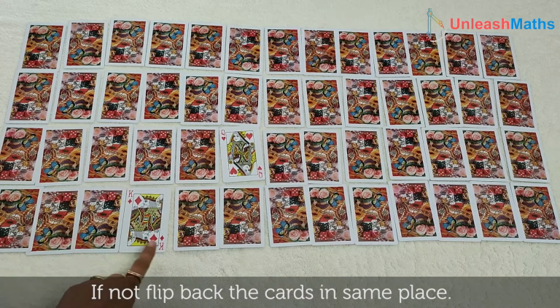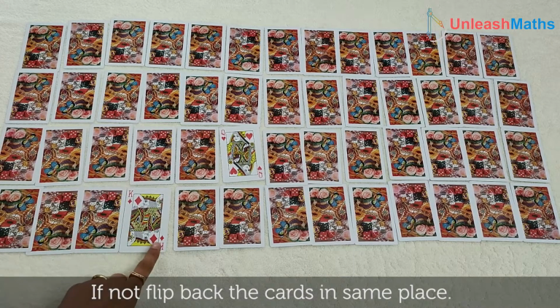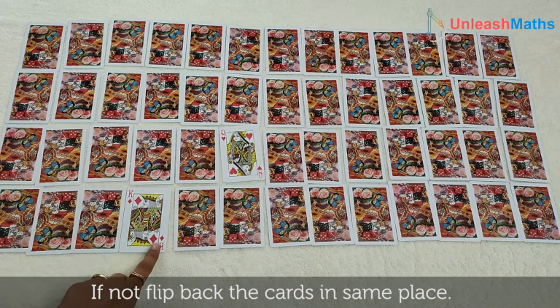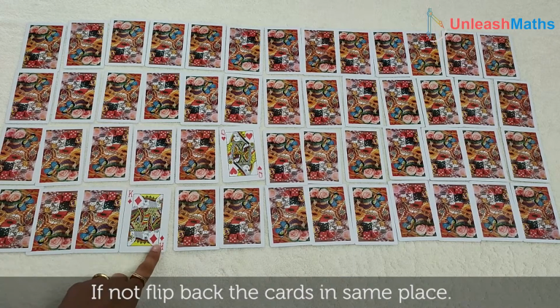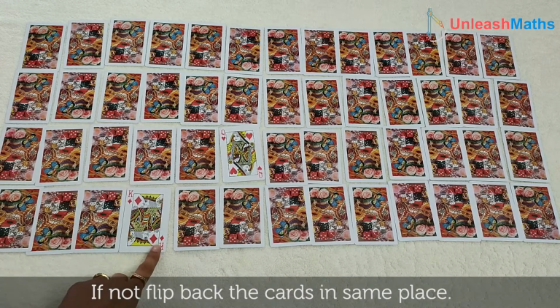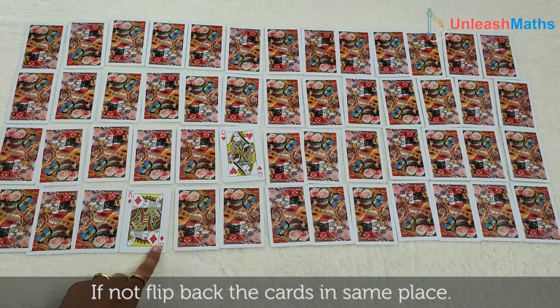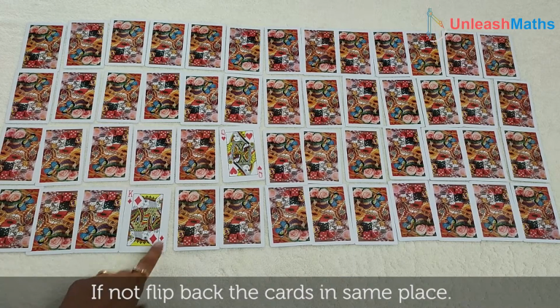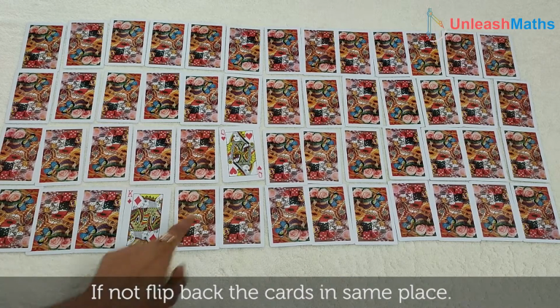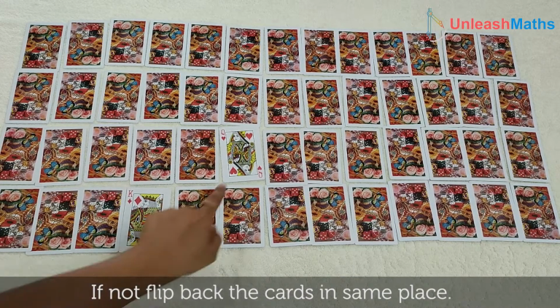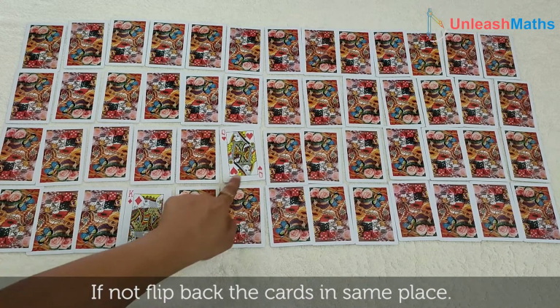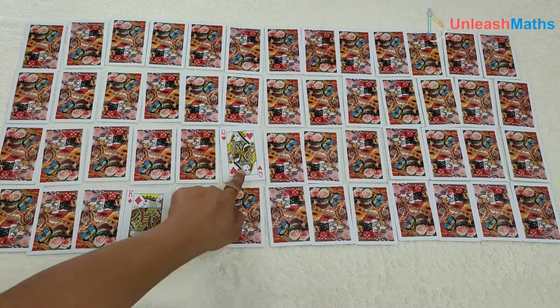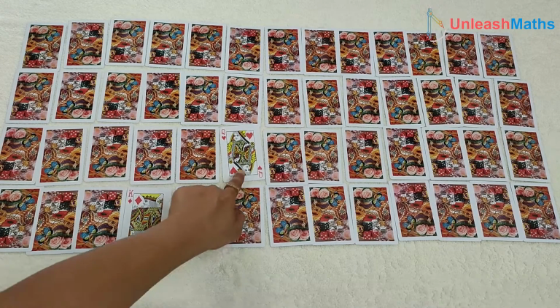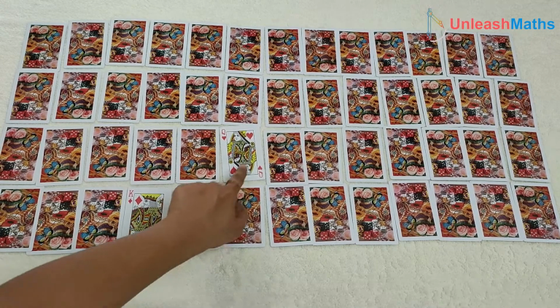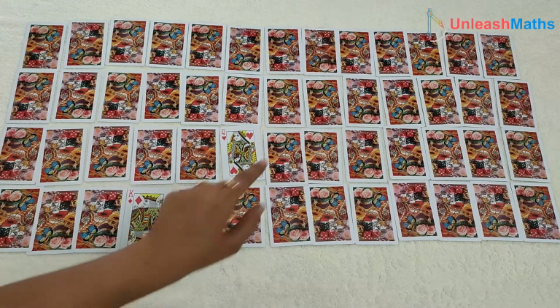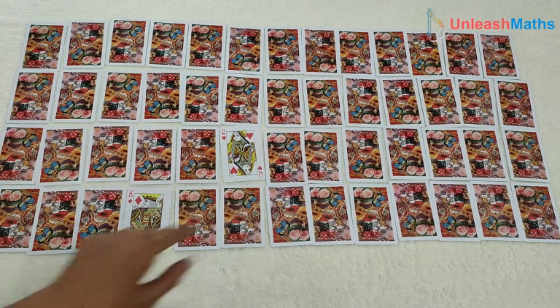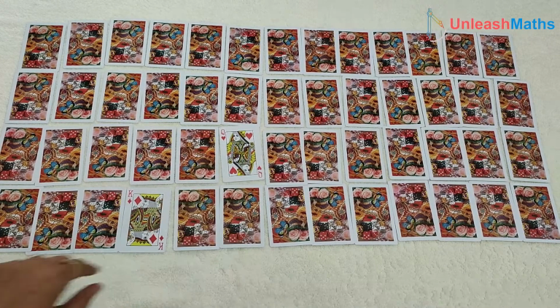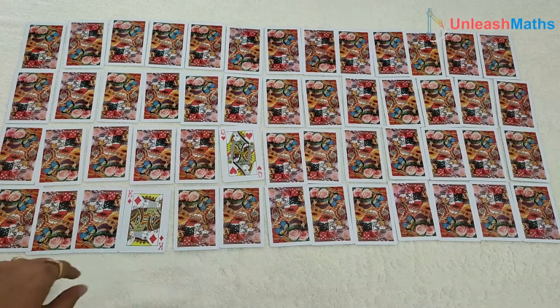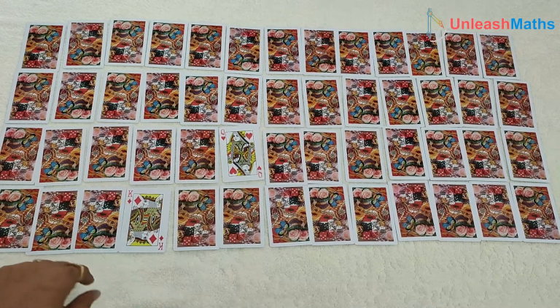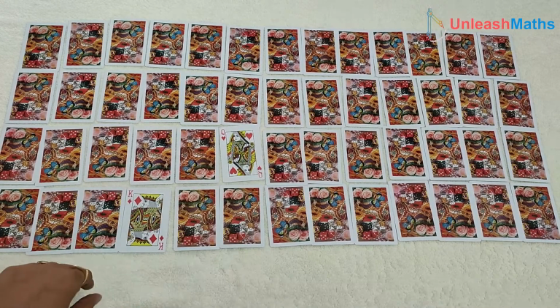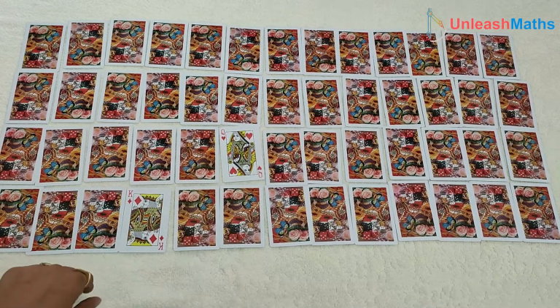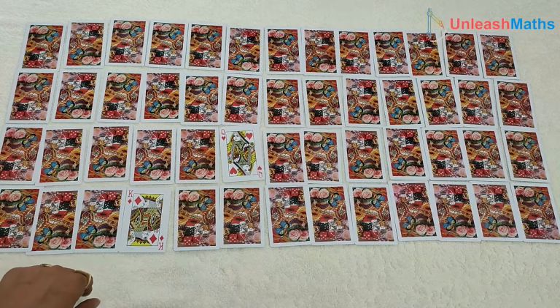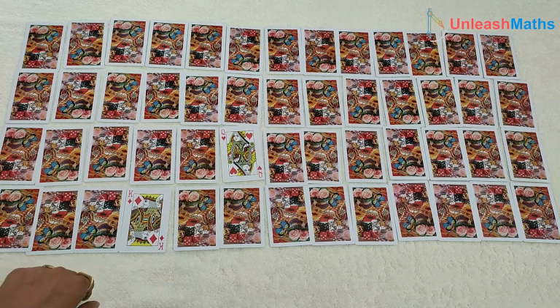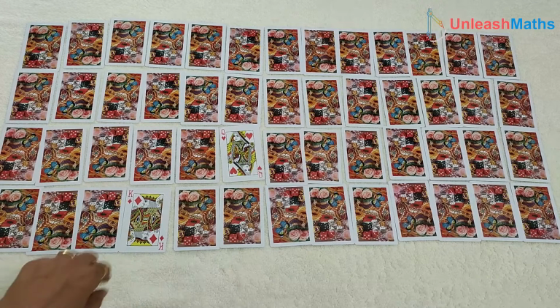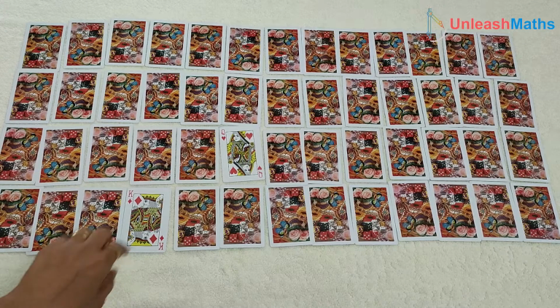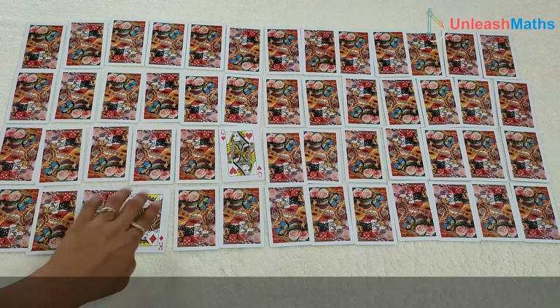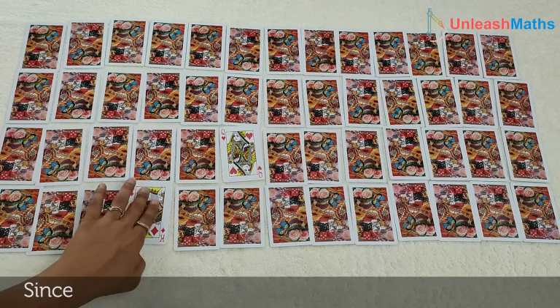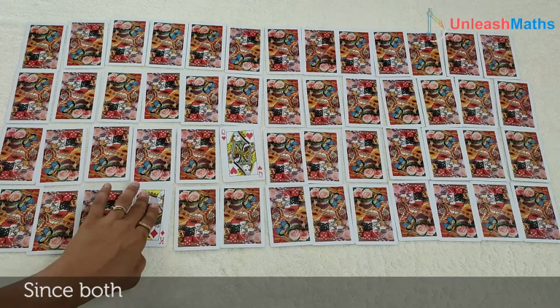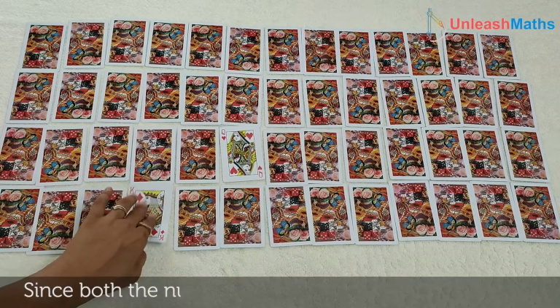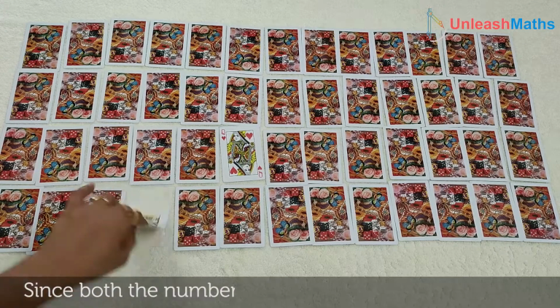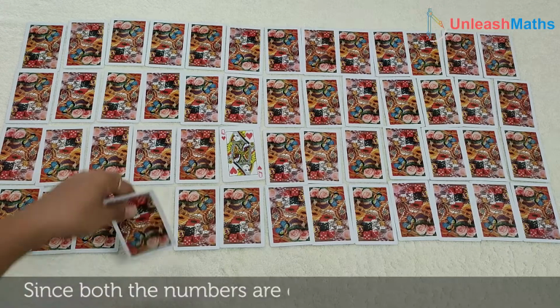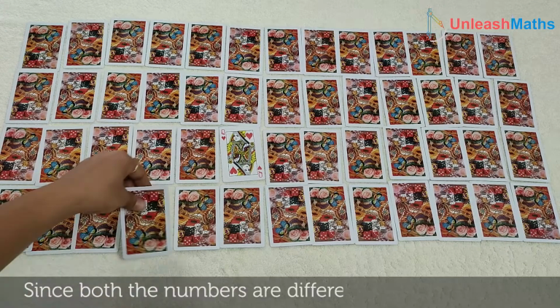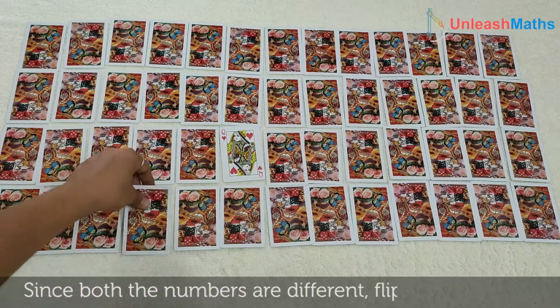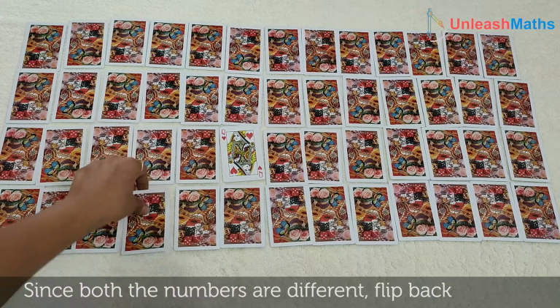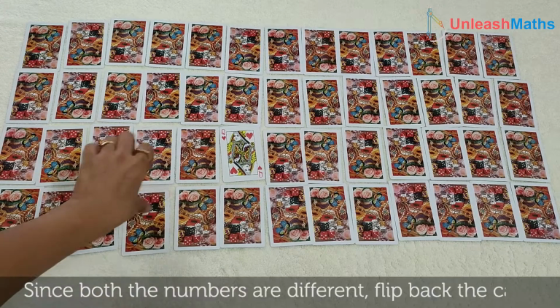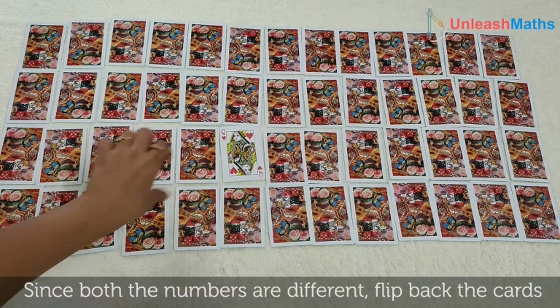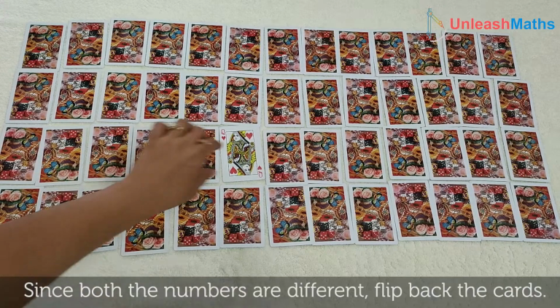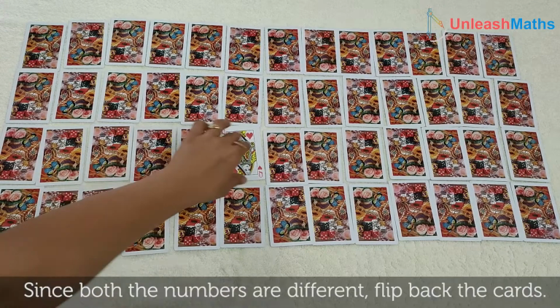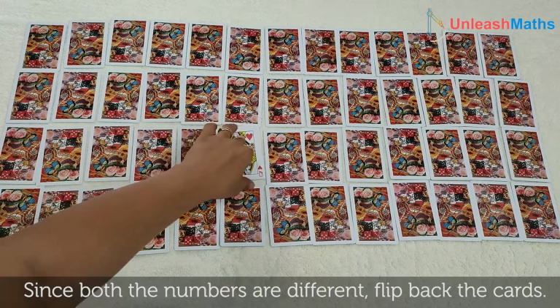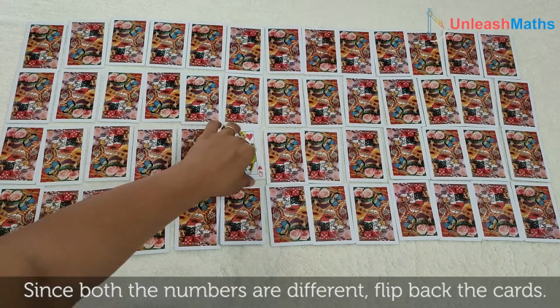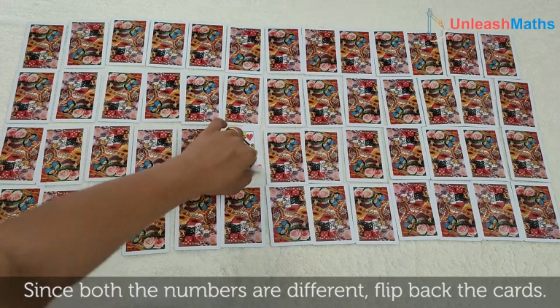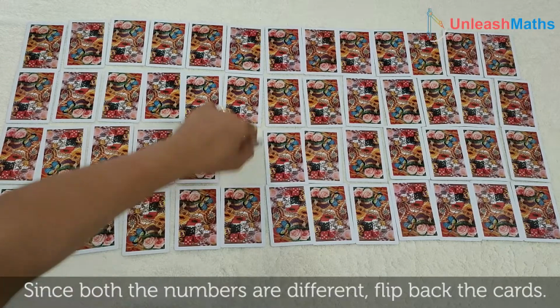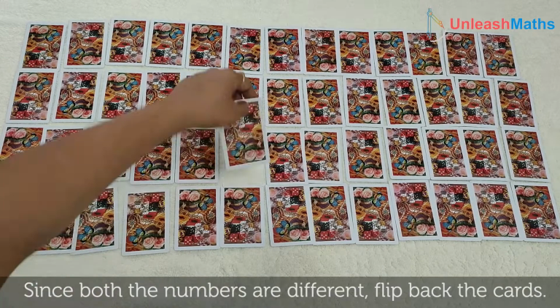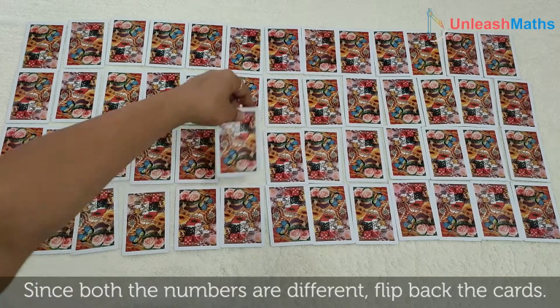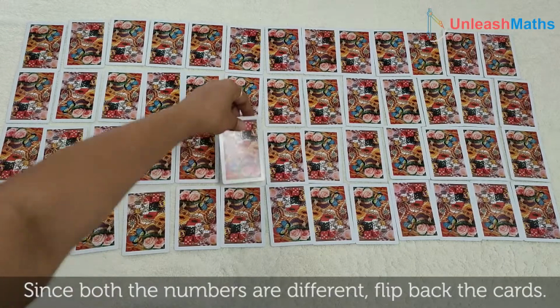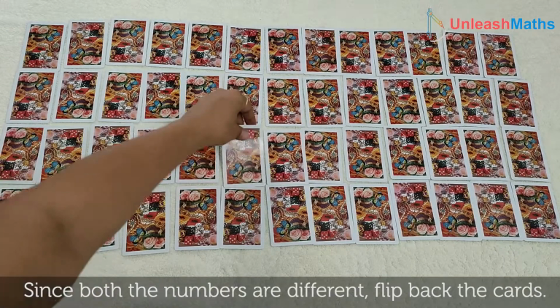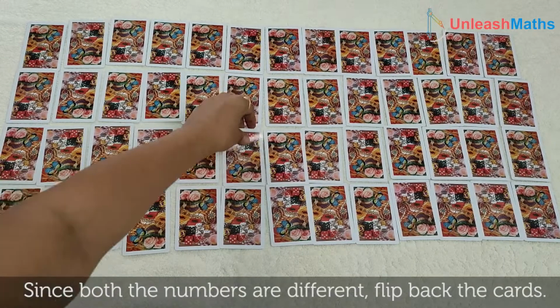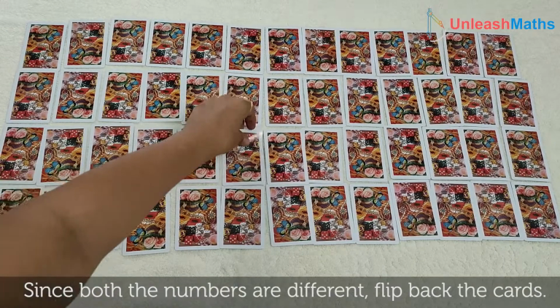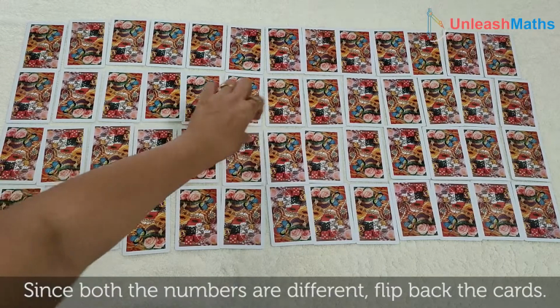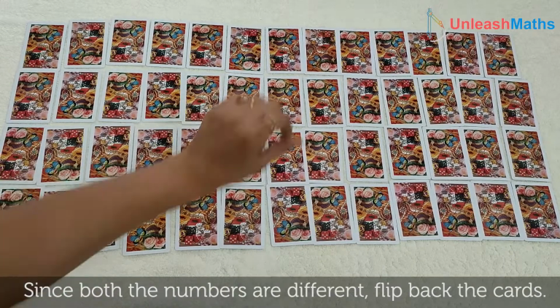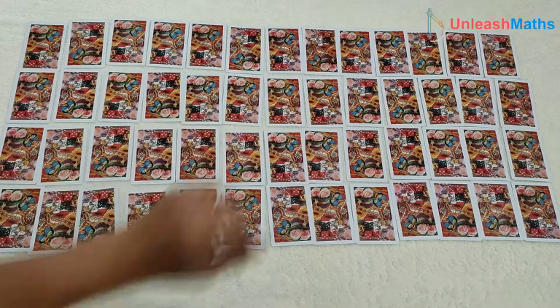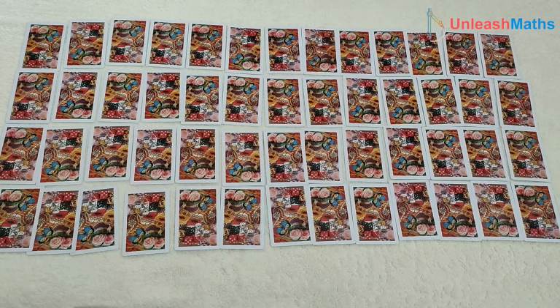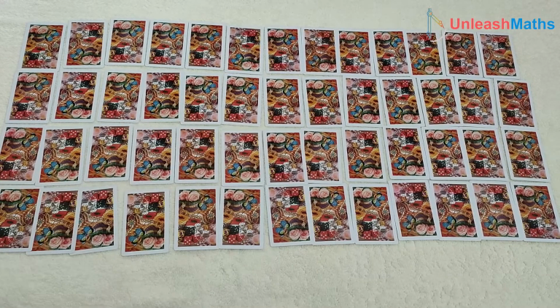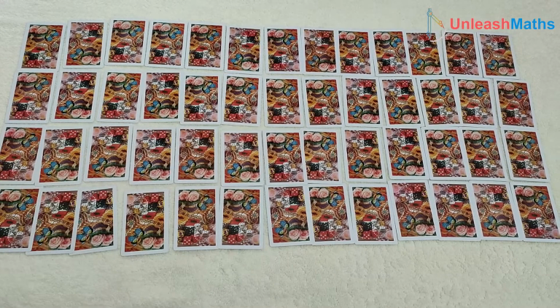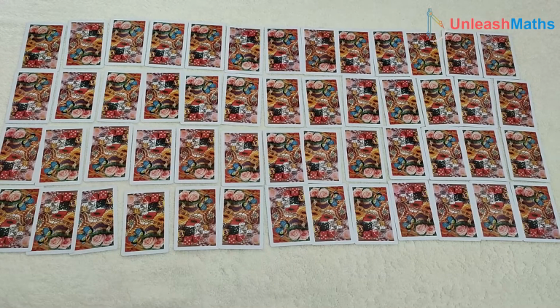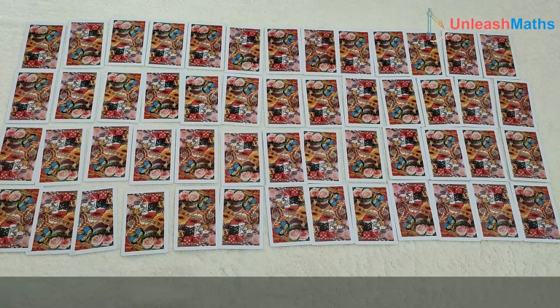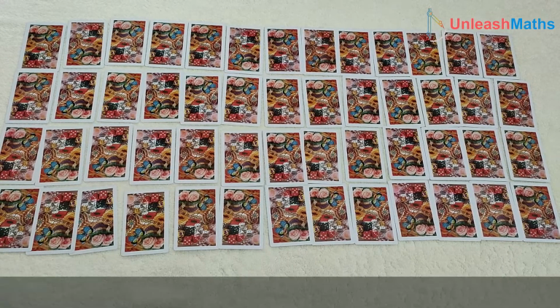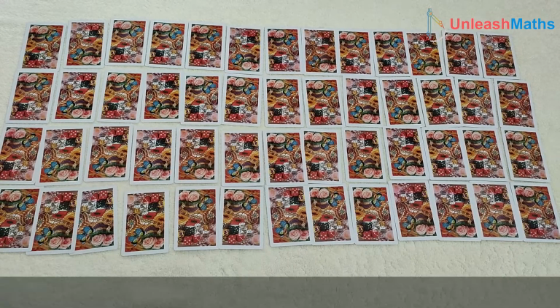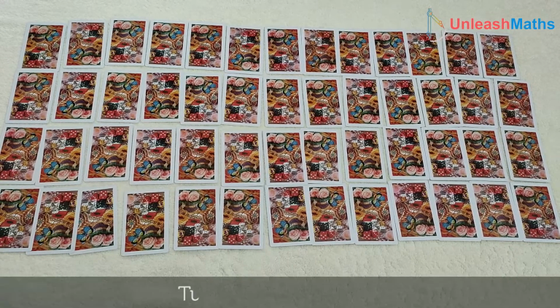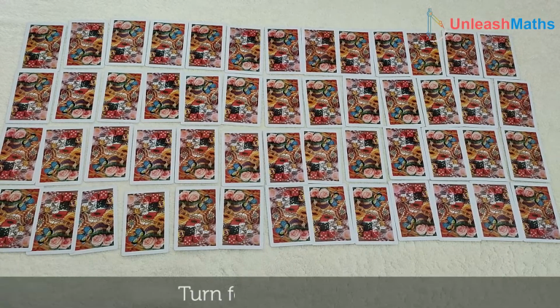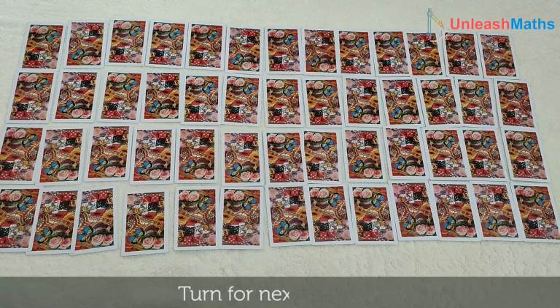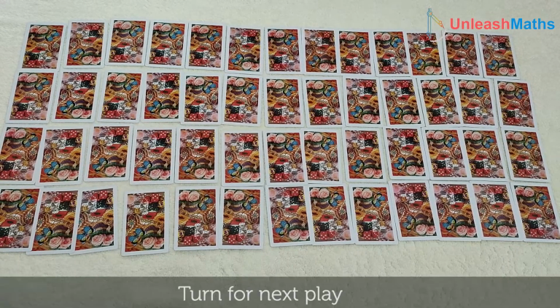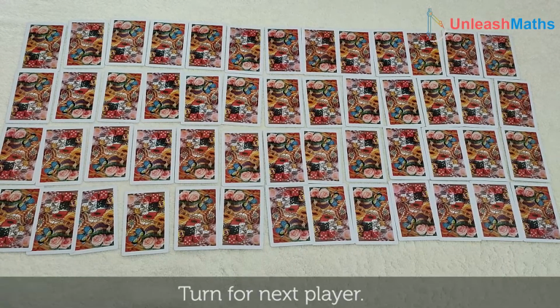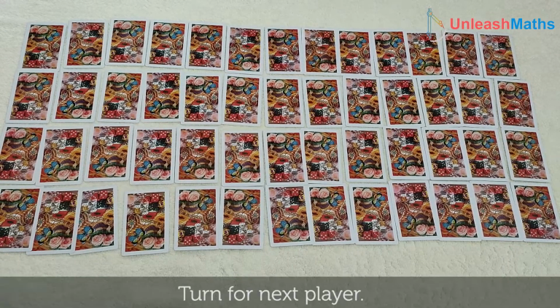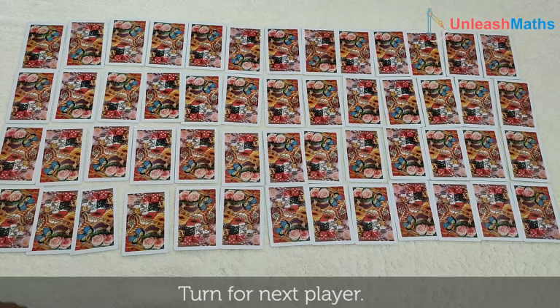Here it's K and here it's Q. Both are different, so we flip them back.